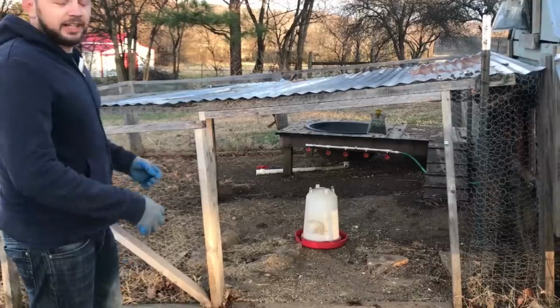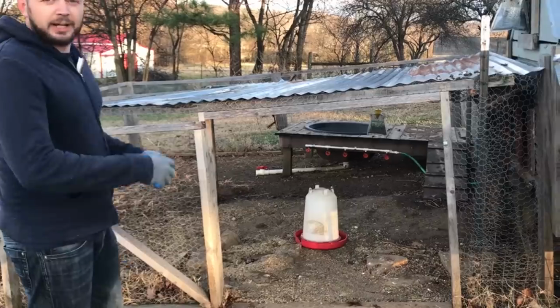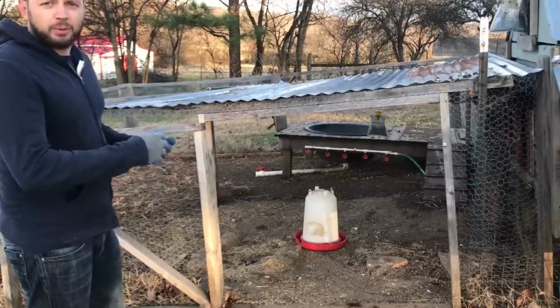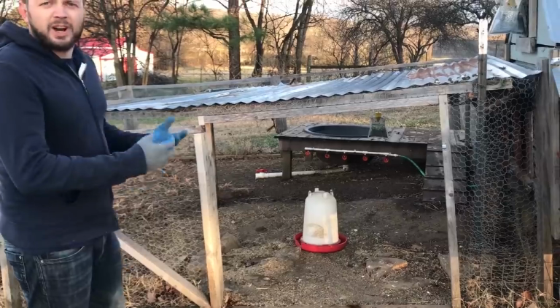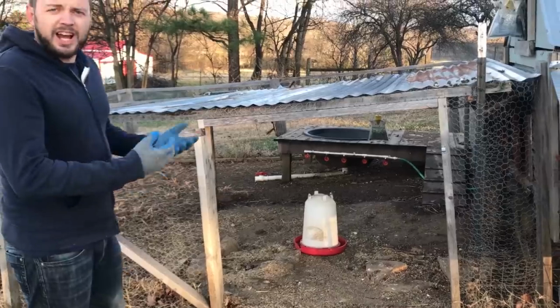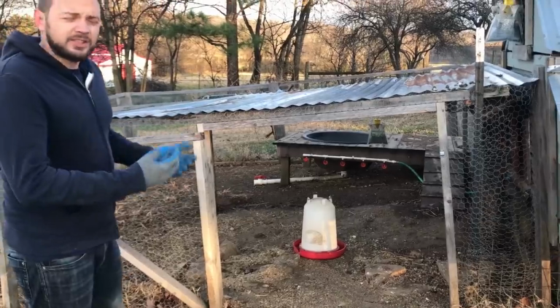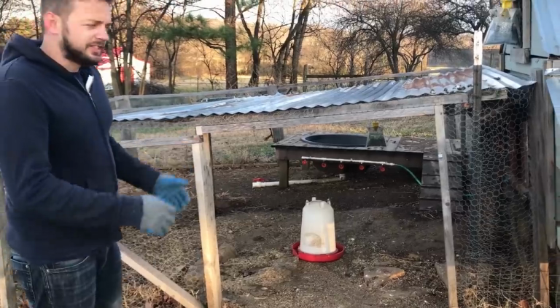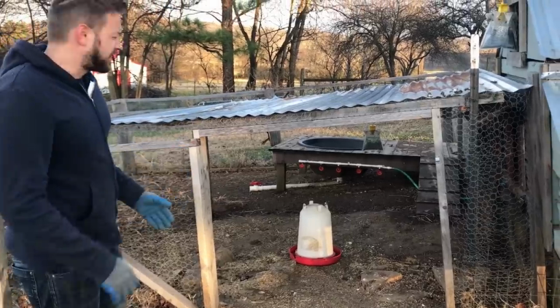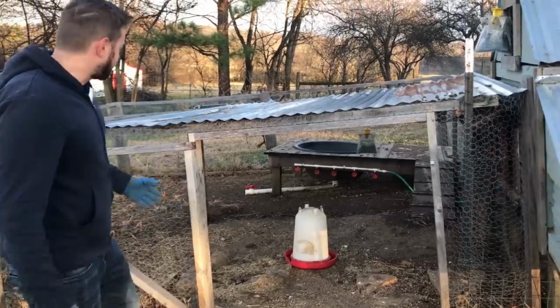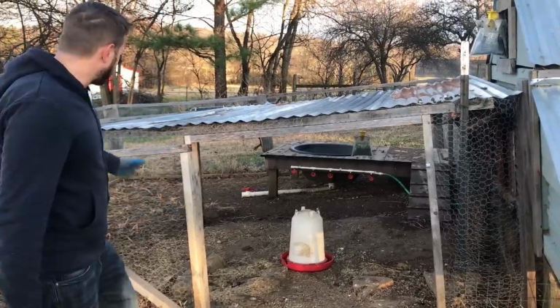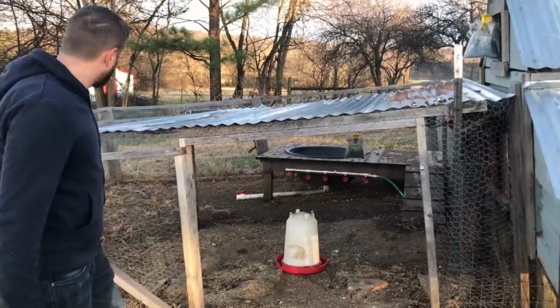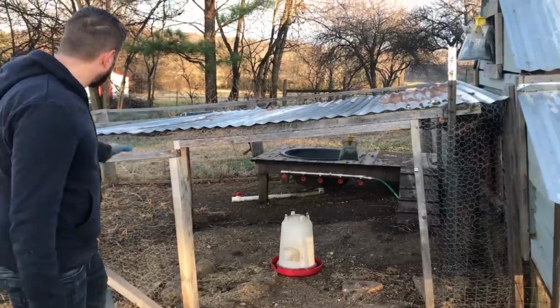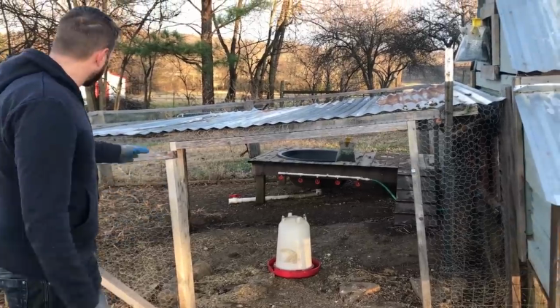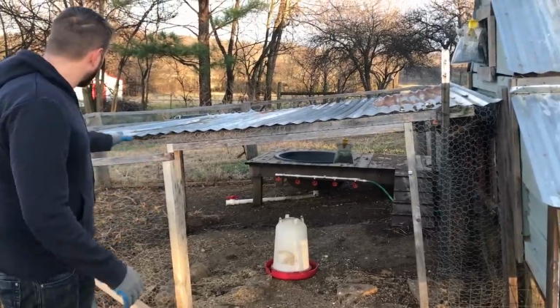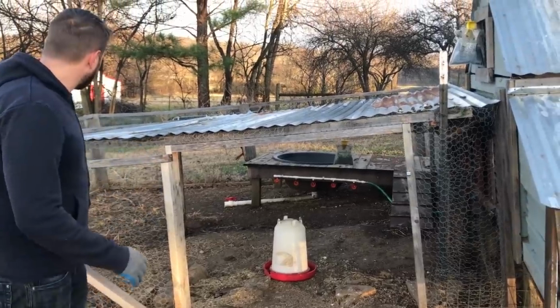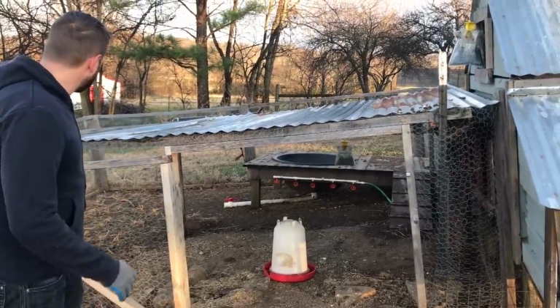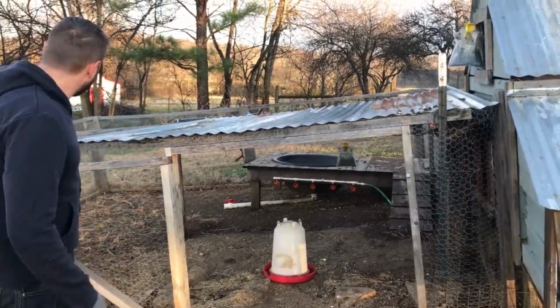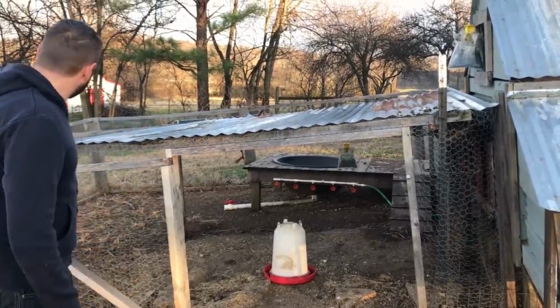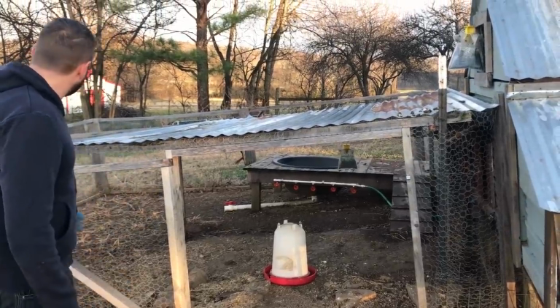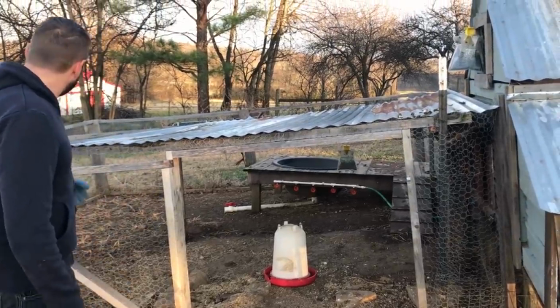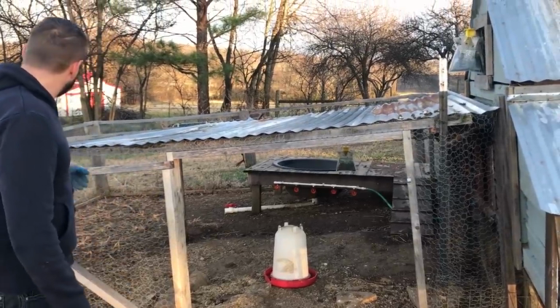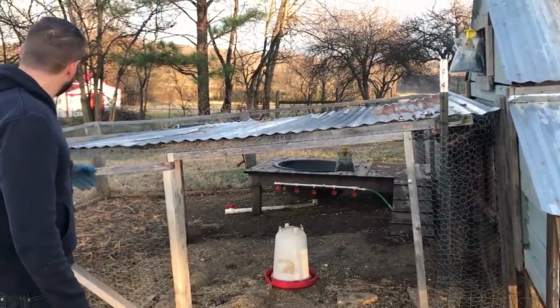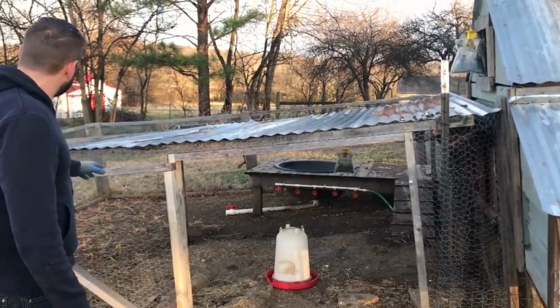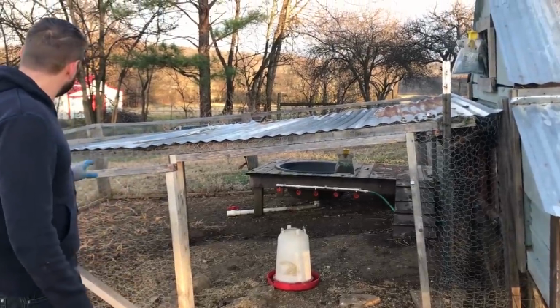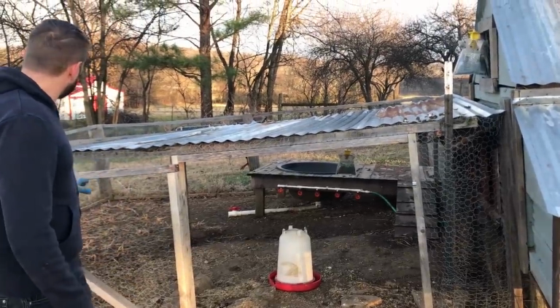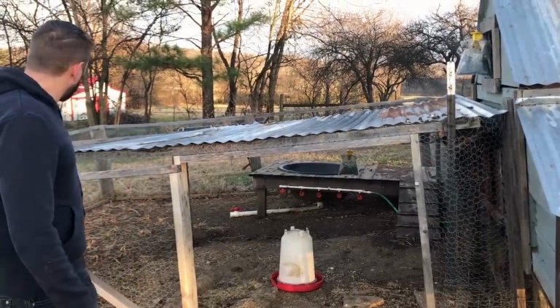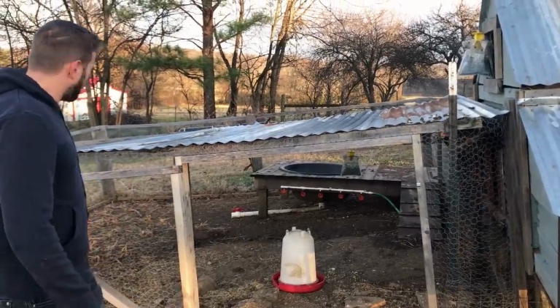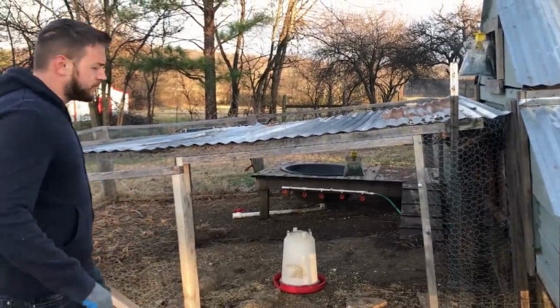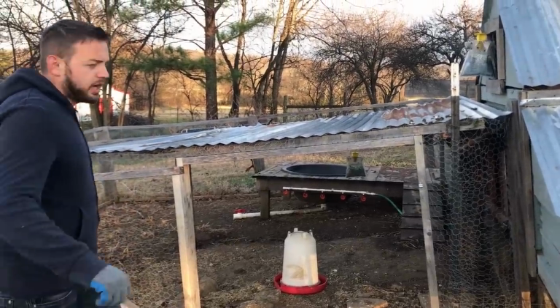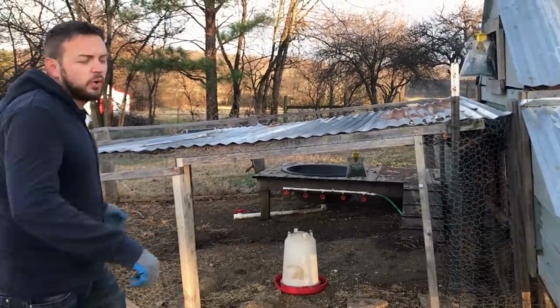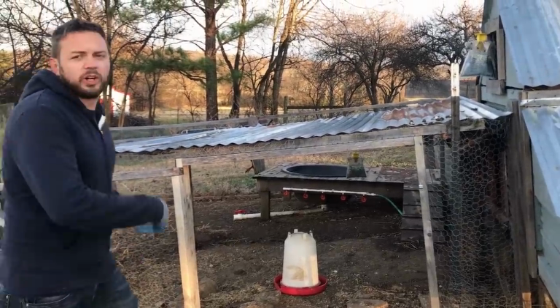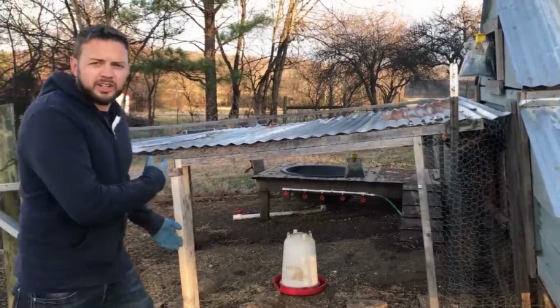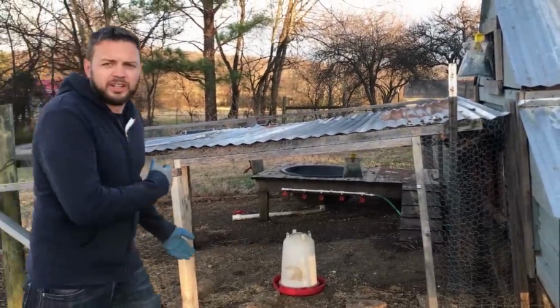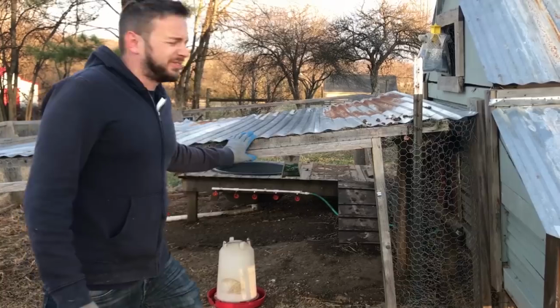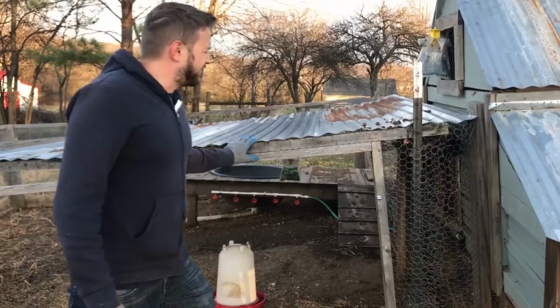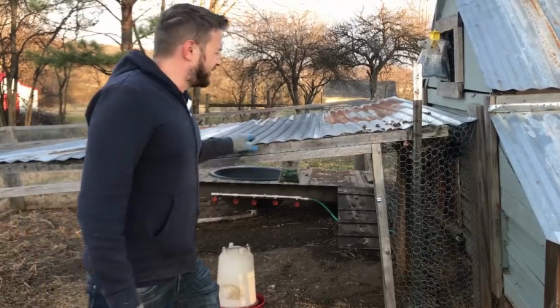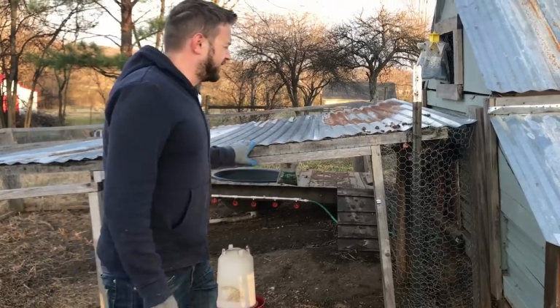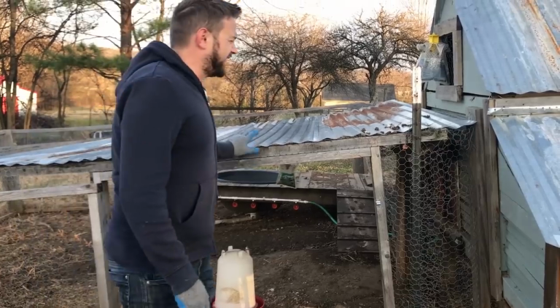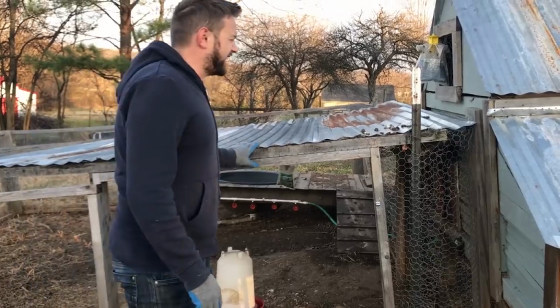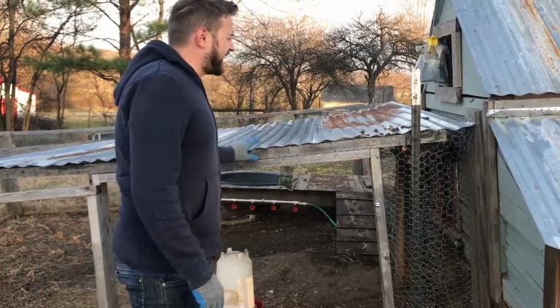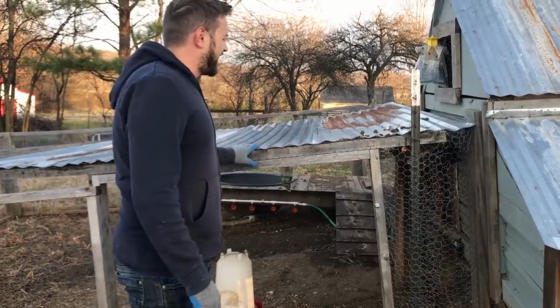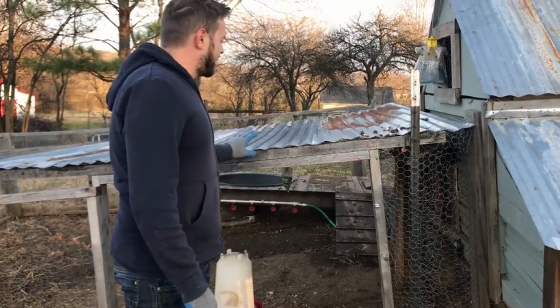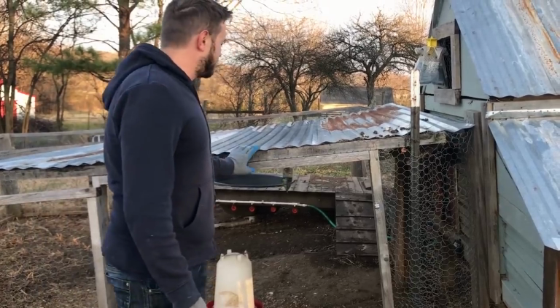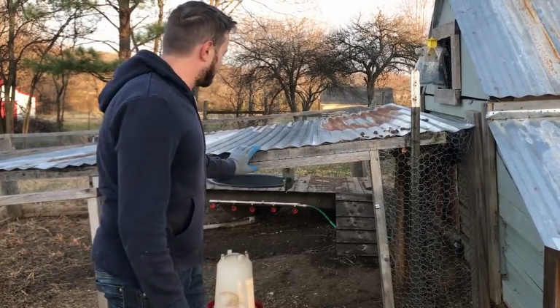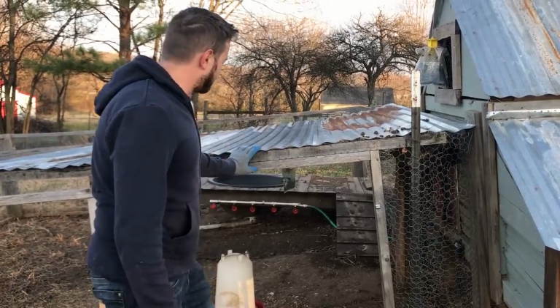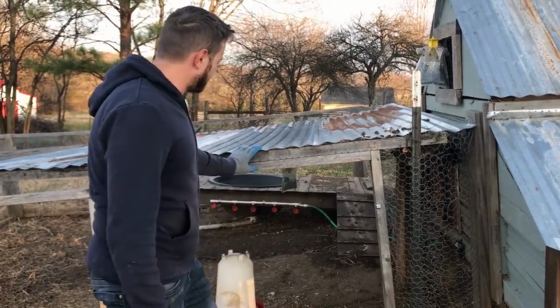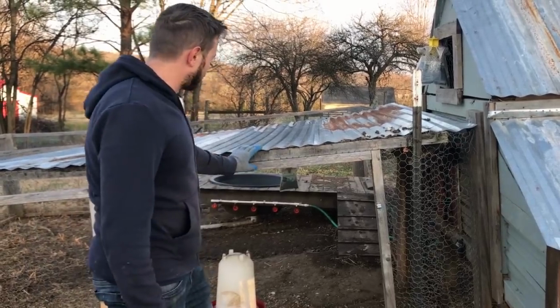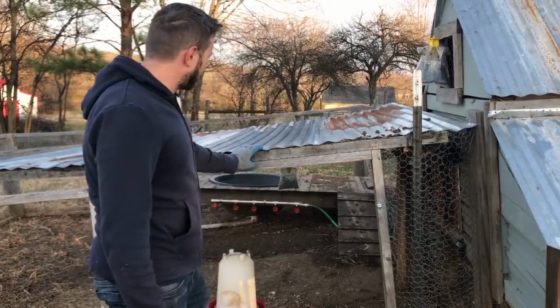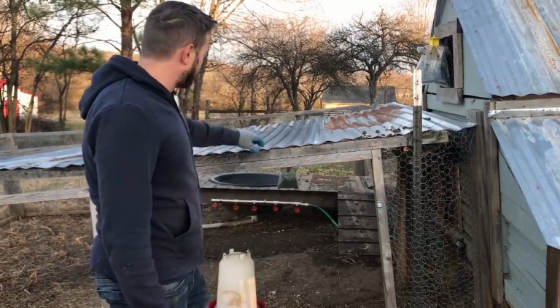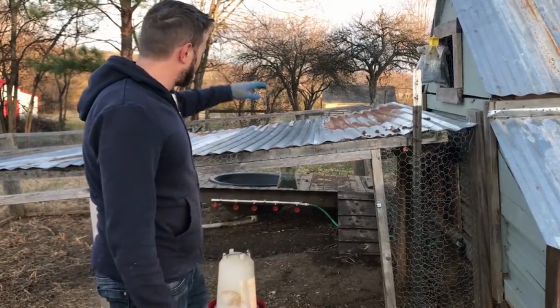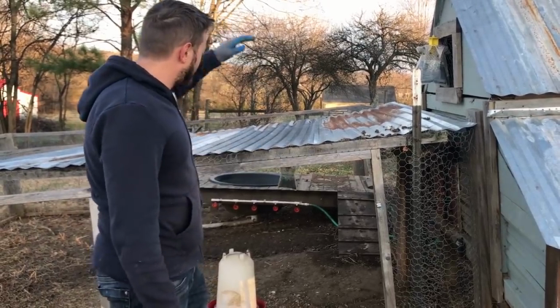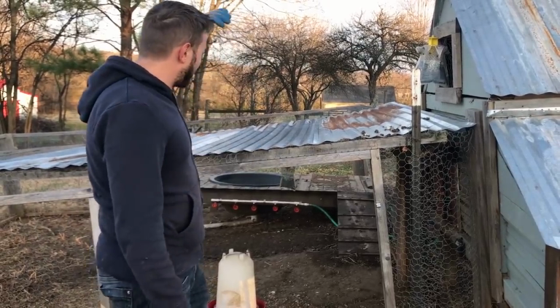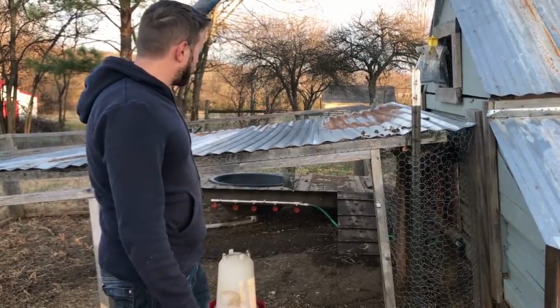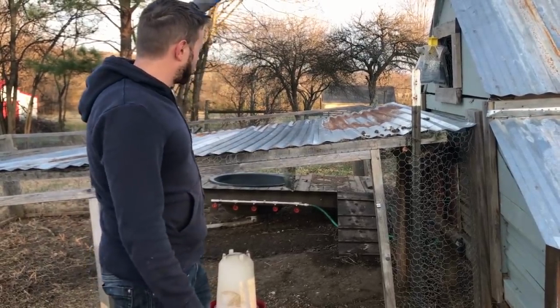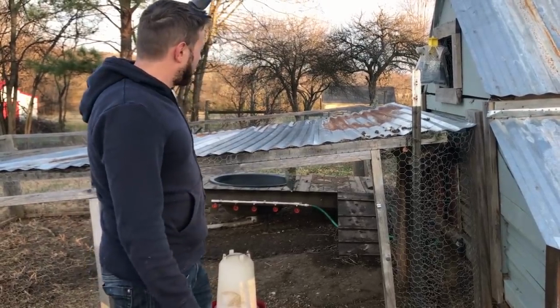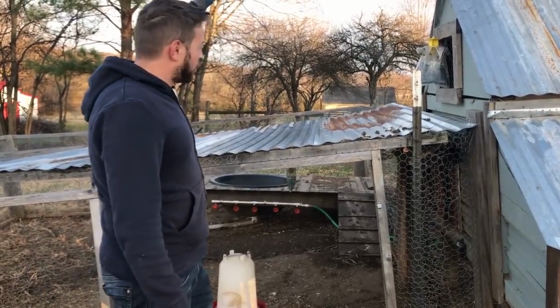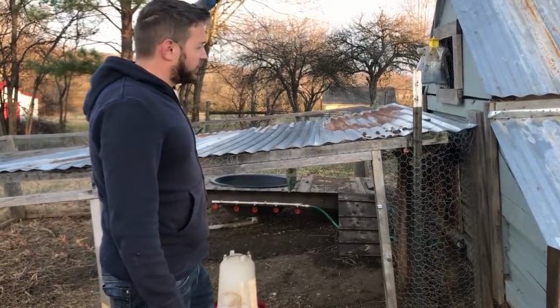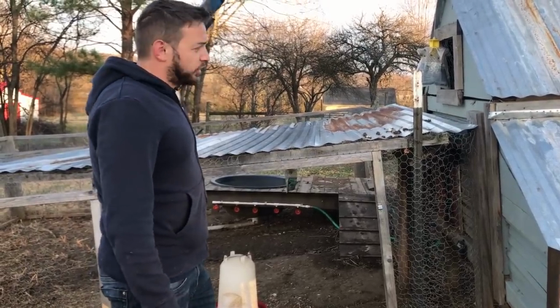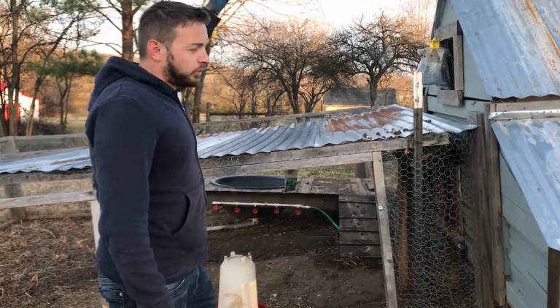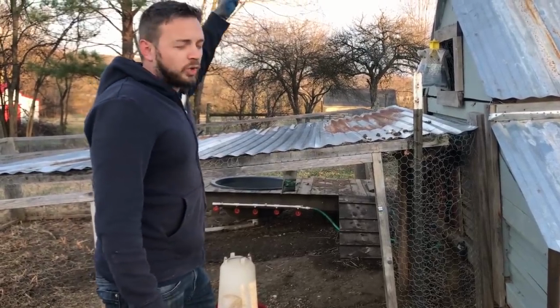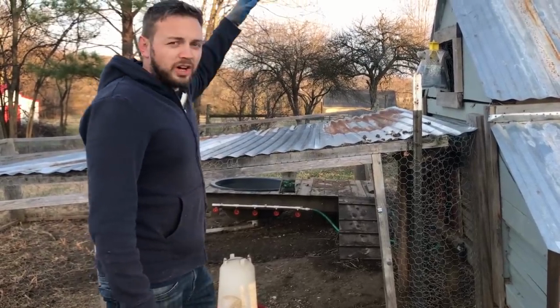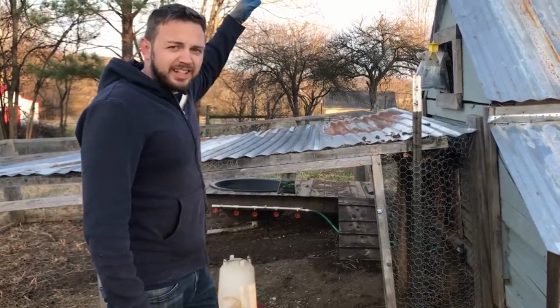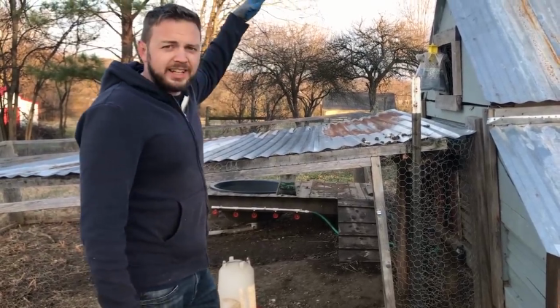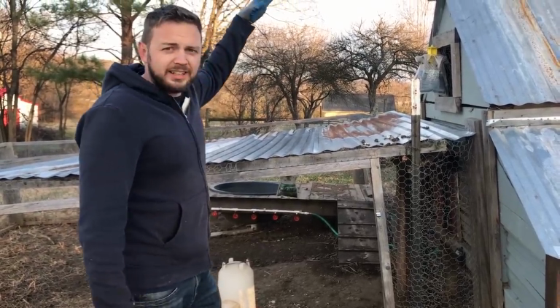We had a lot of briars and stuff, and I couldn't get a weed eater in there very easily, or the mower. You need to have your roof up where you can walk in.